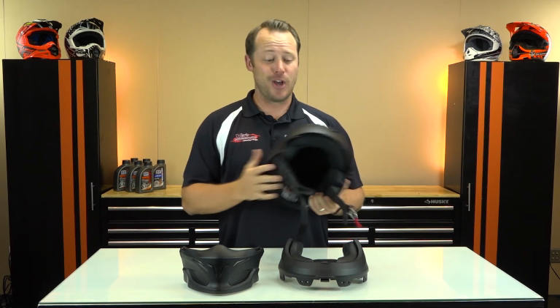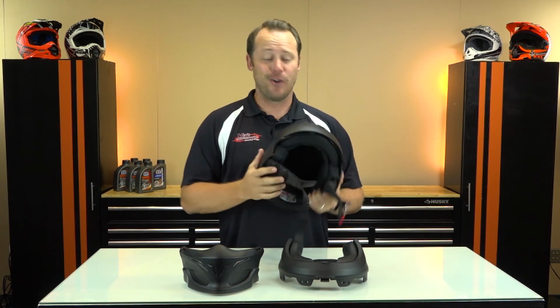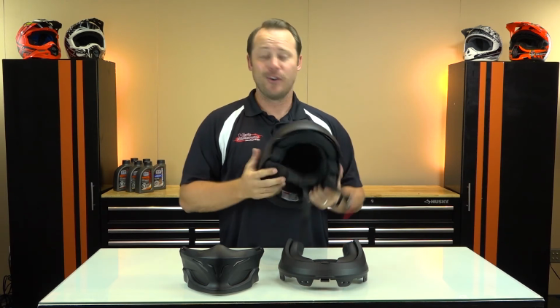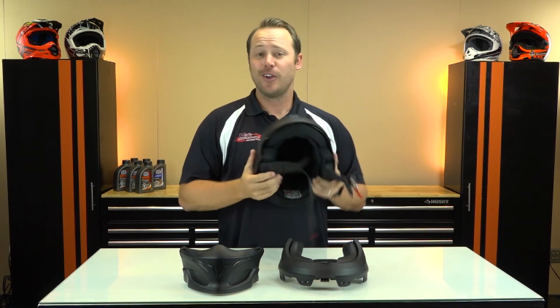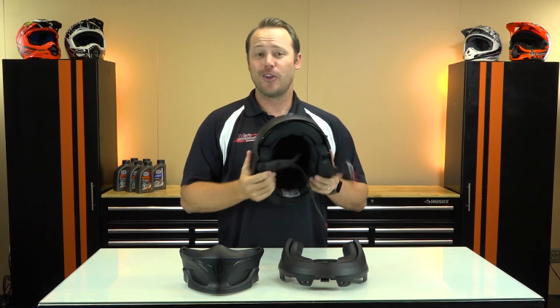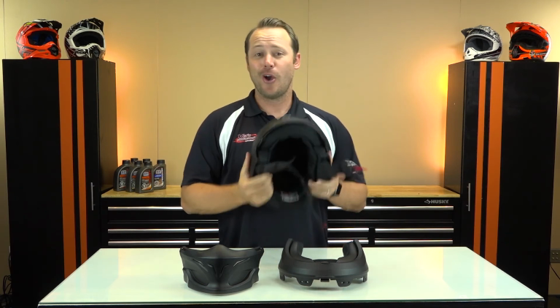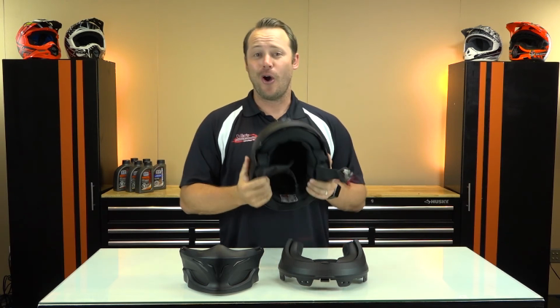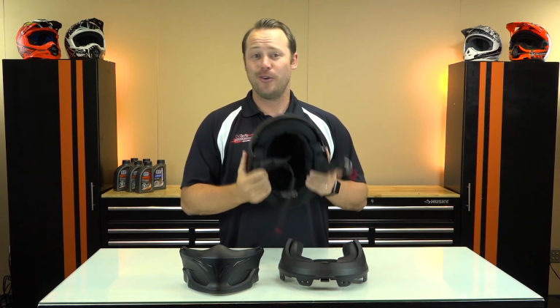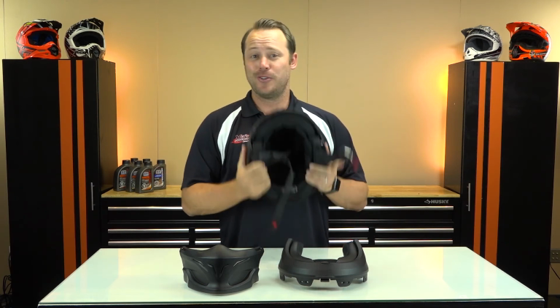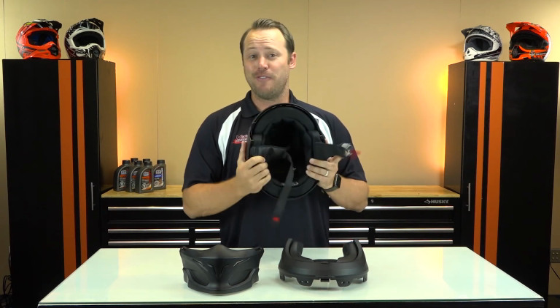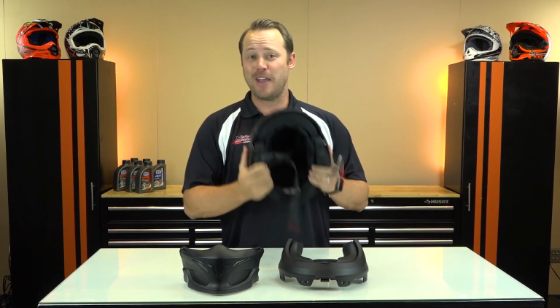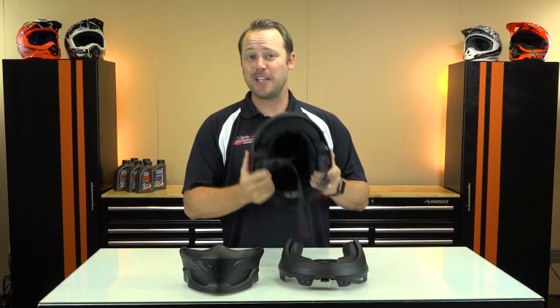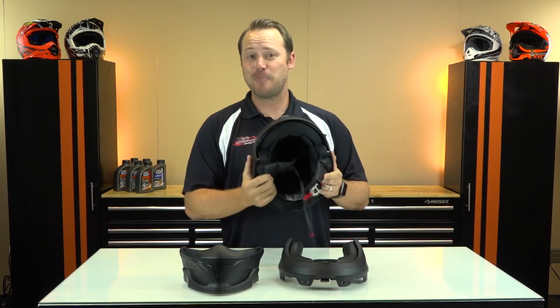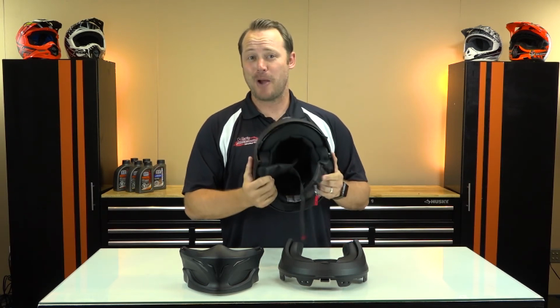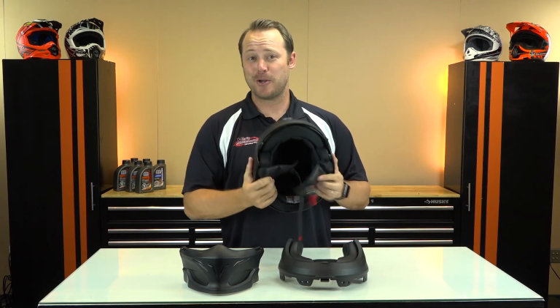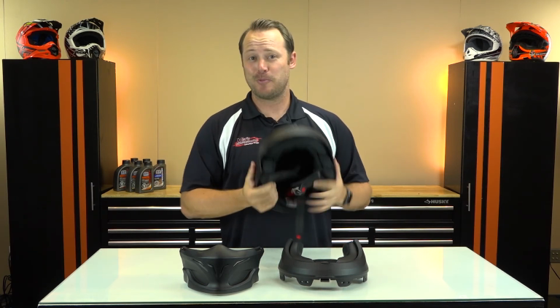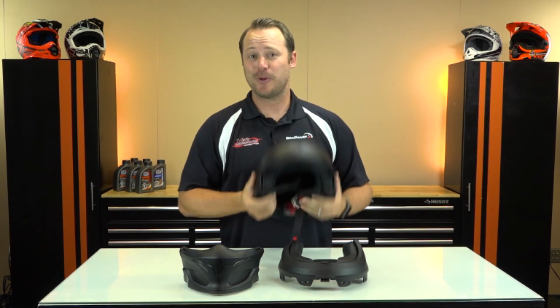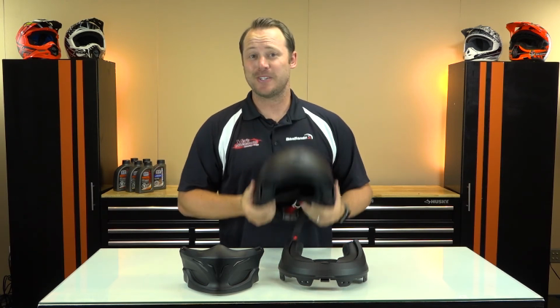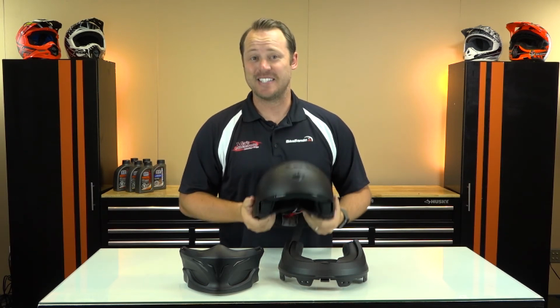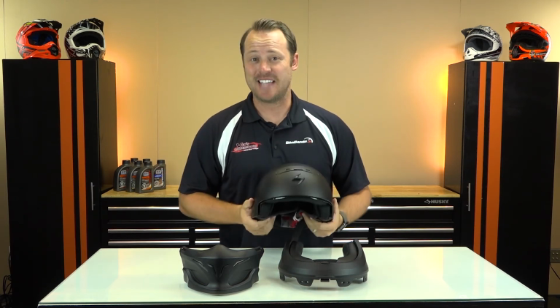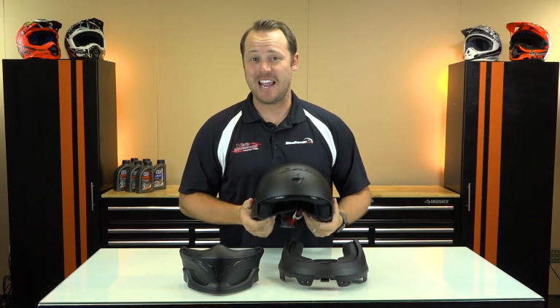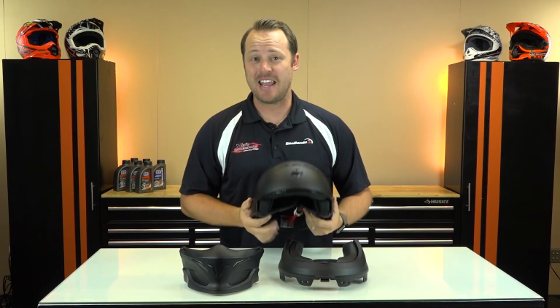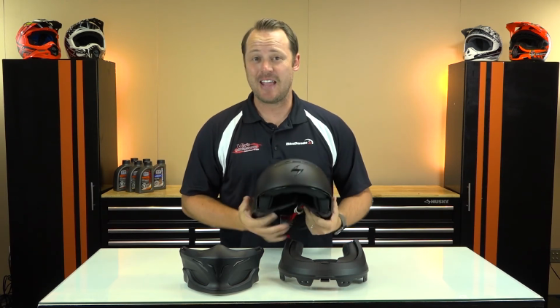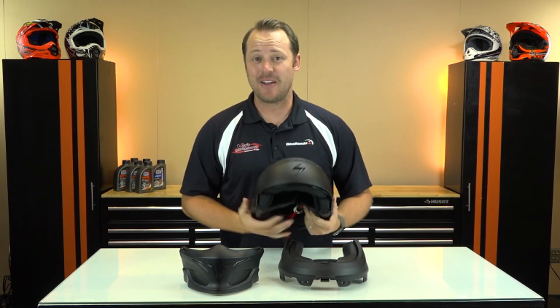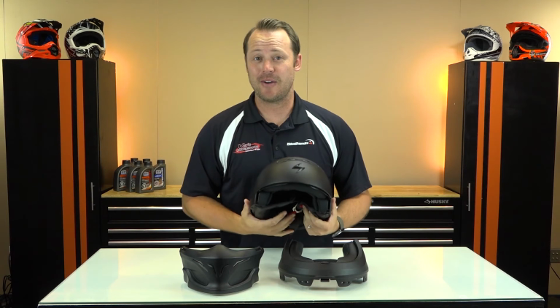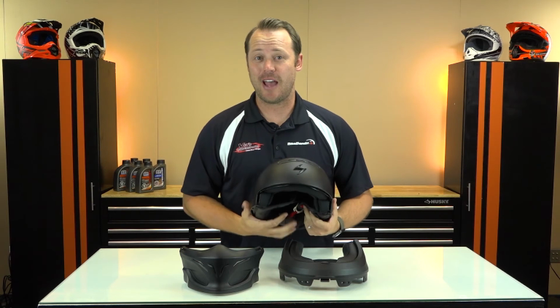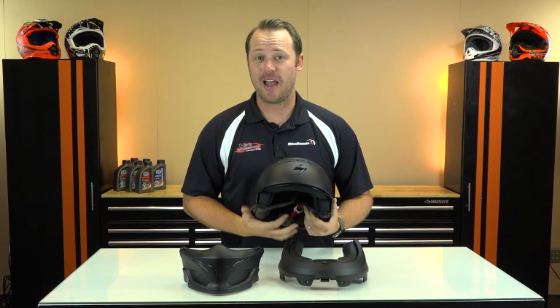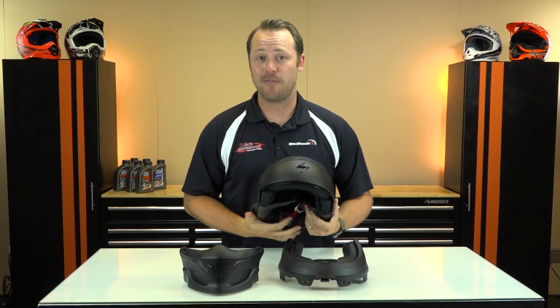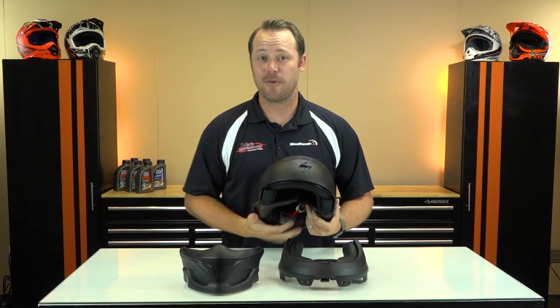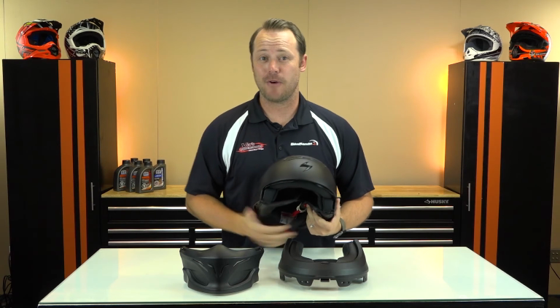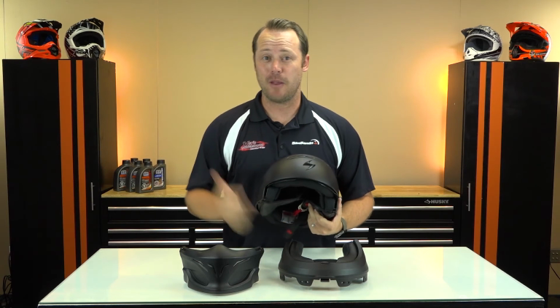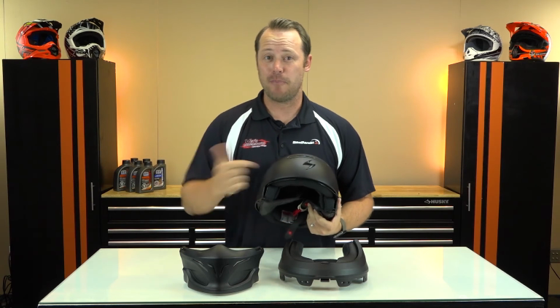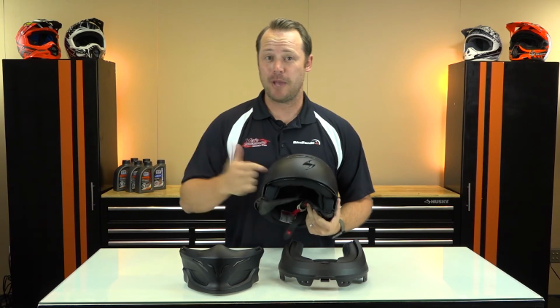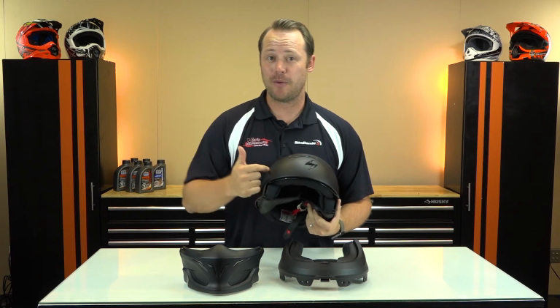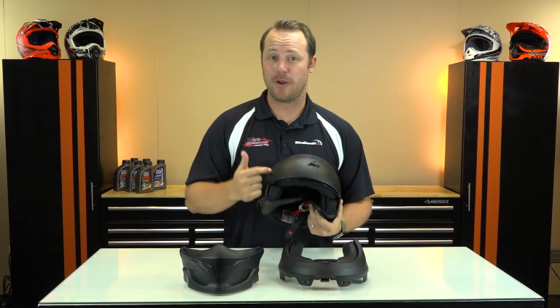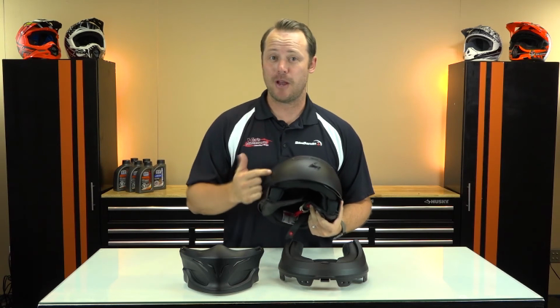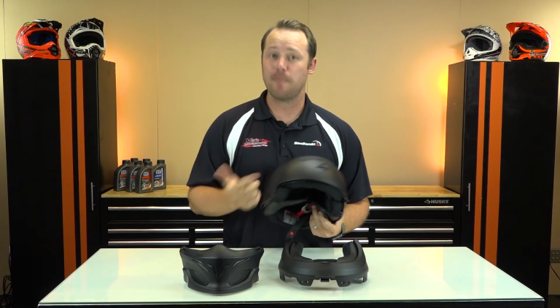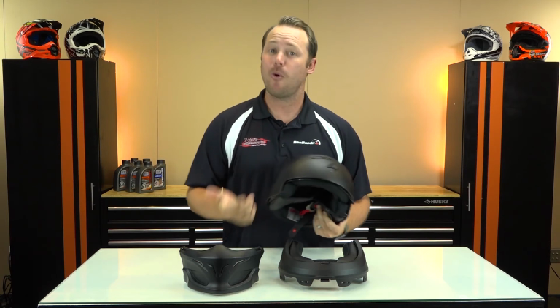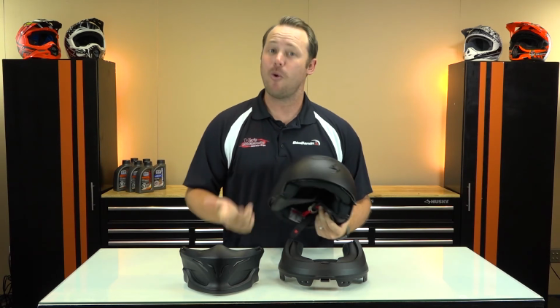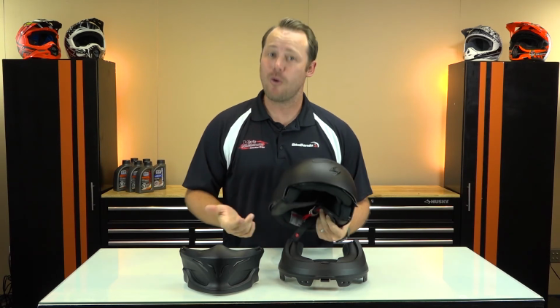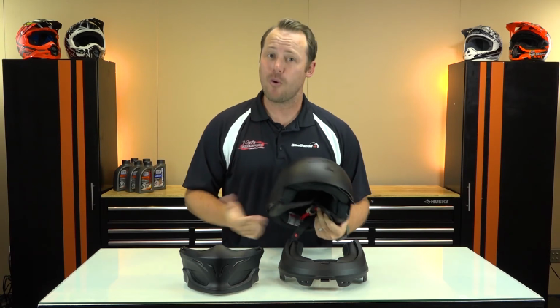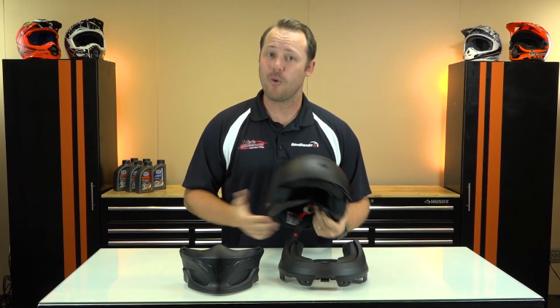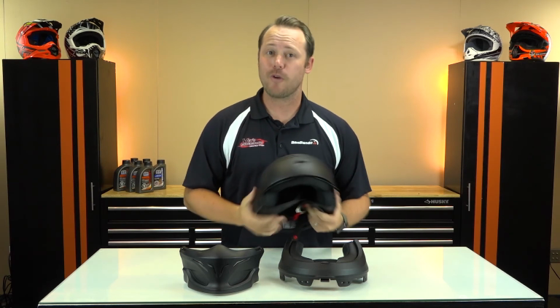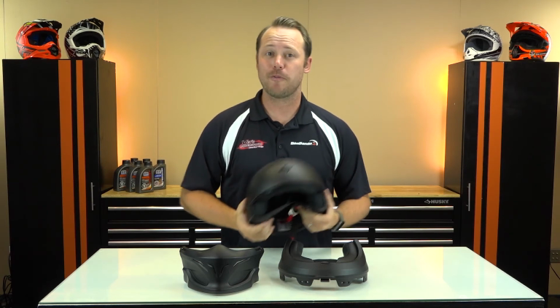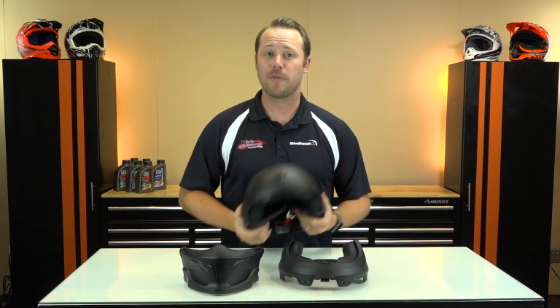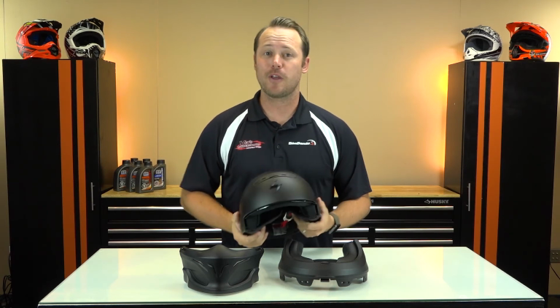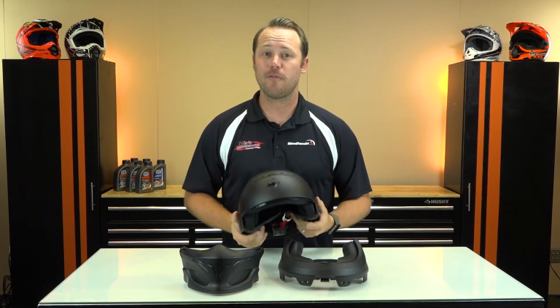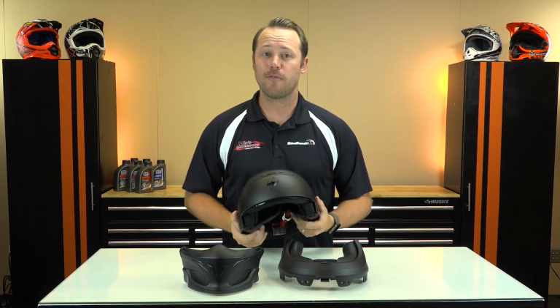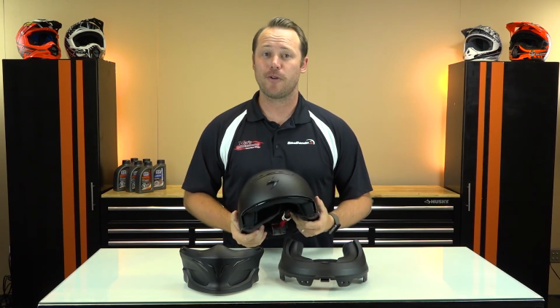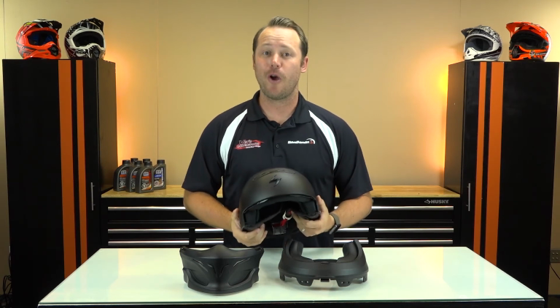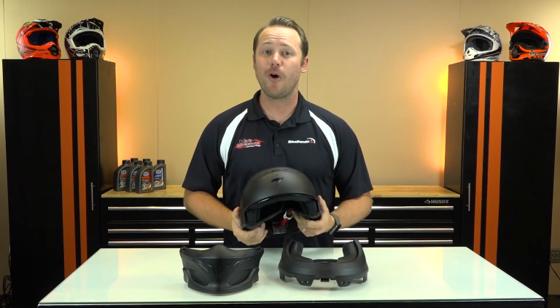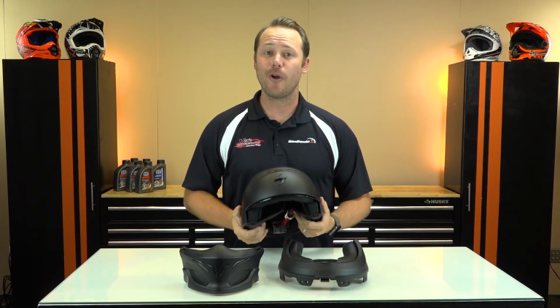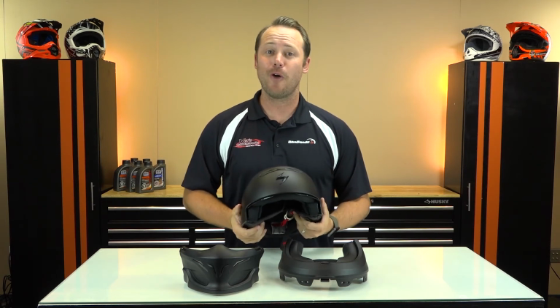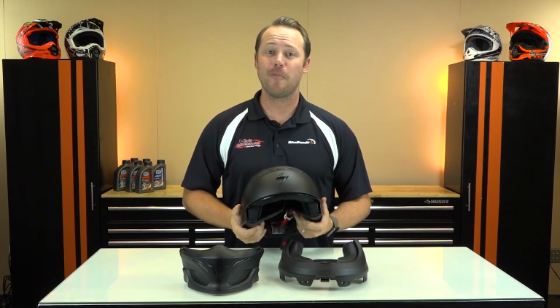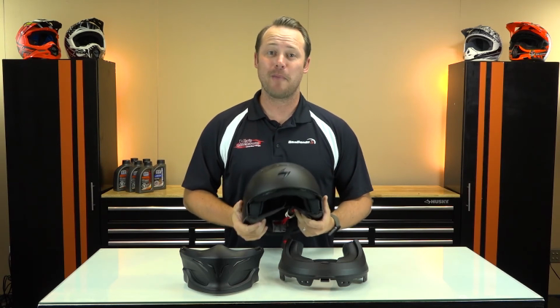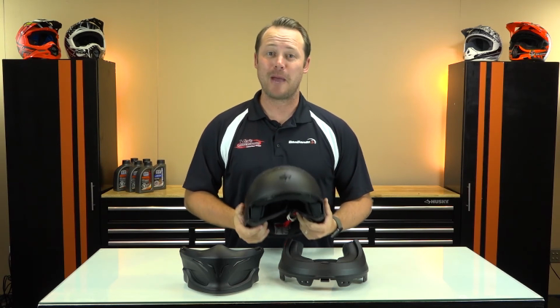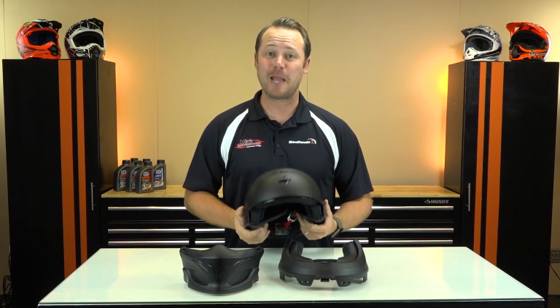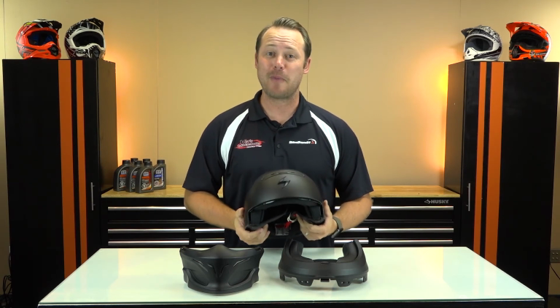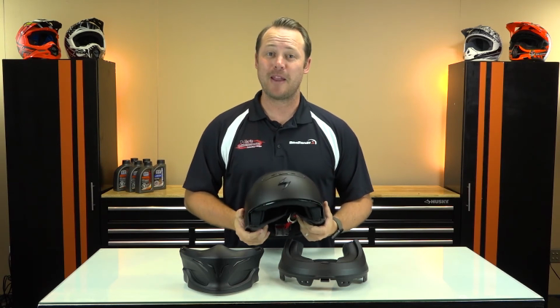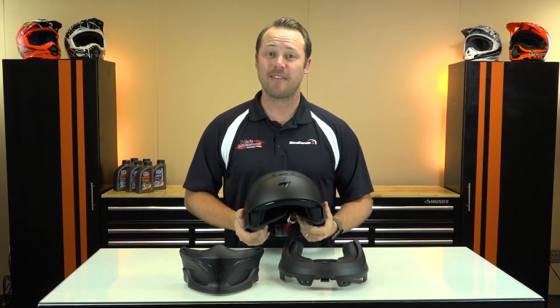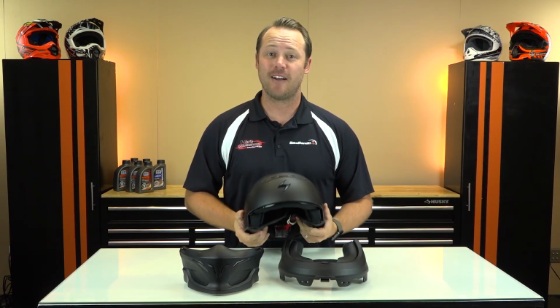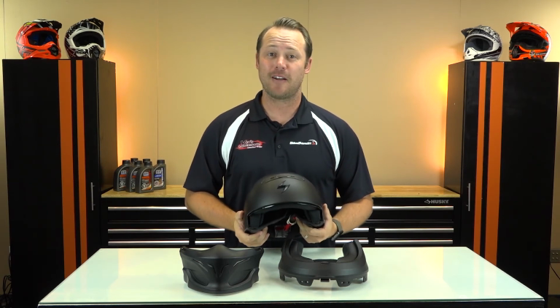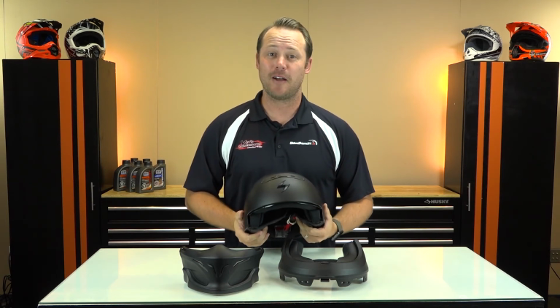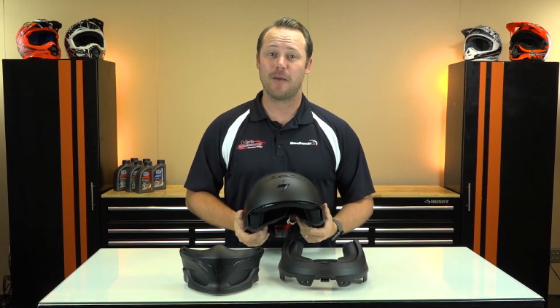So go to Bayes Power Sports in San Diego, California and pick one up, or order from the comfort of your own home on BikeBandit.com.